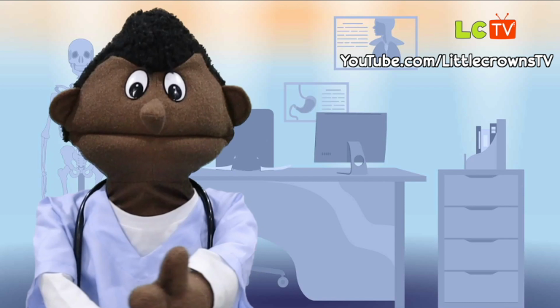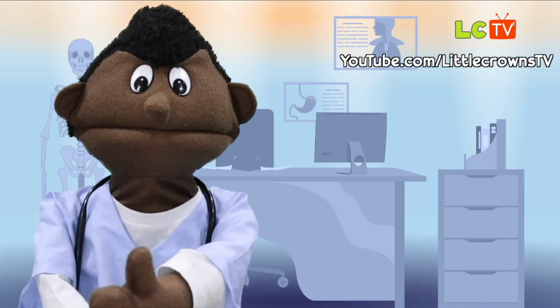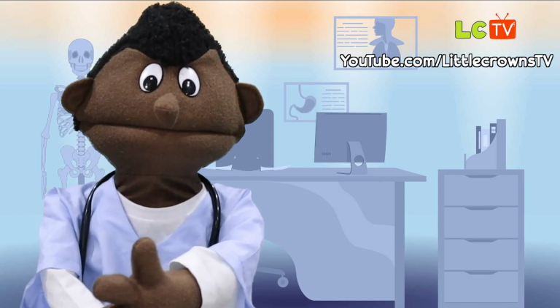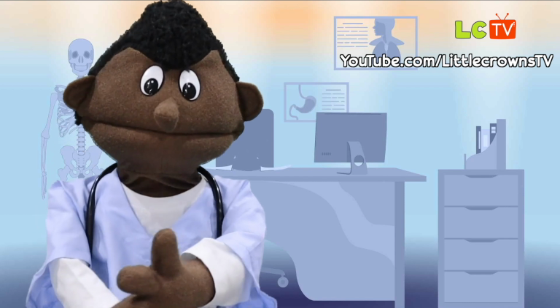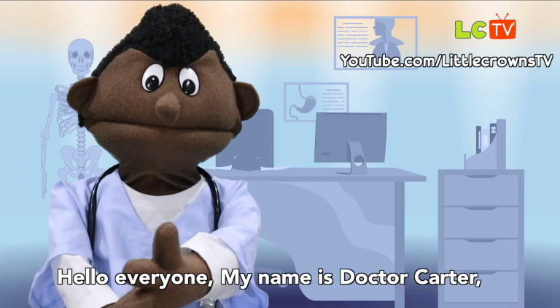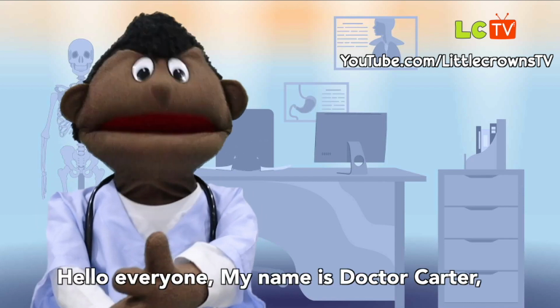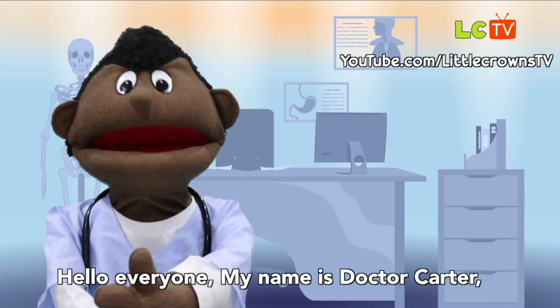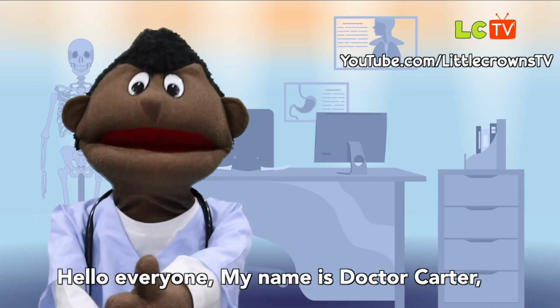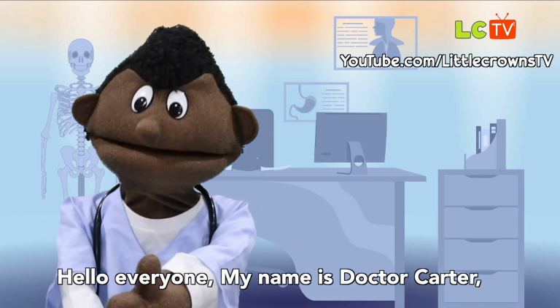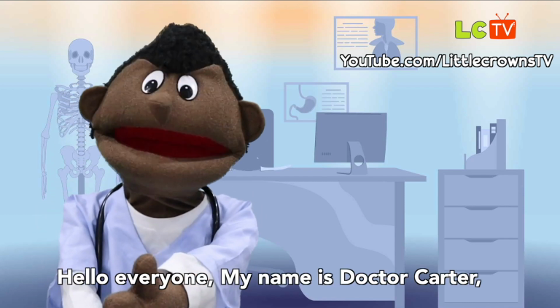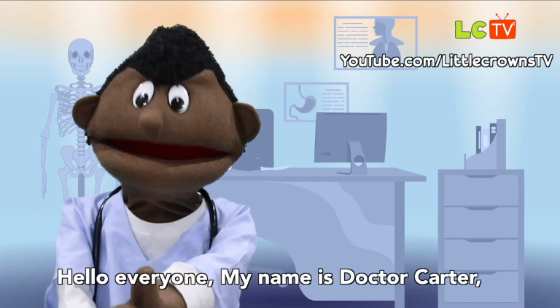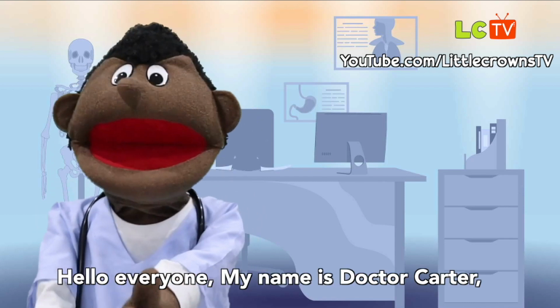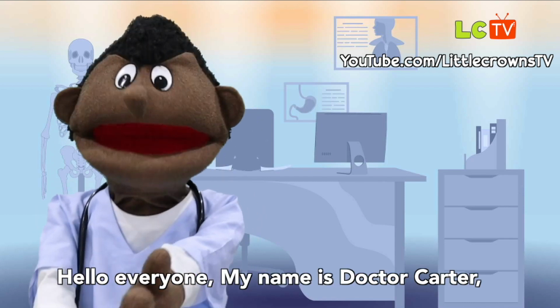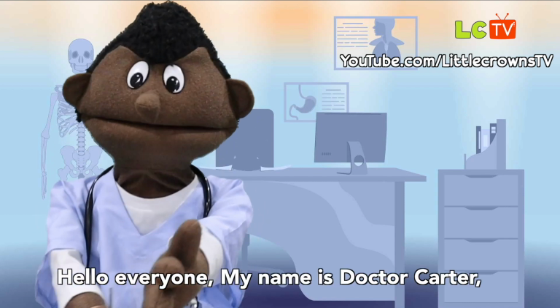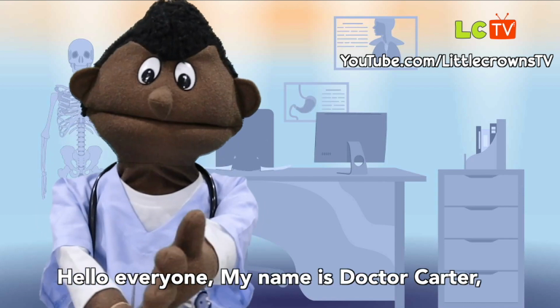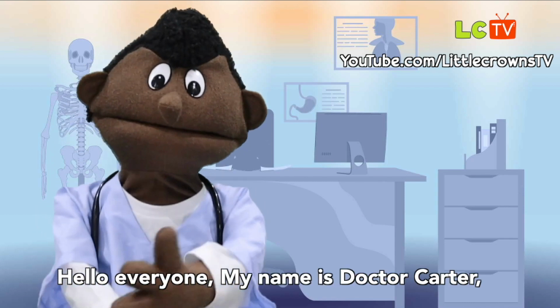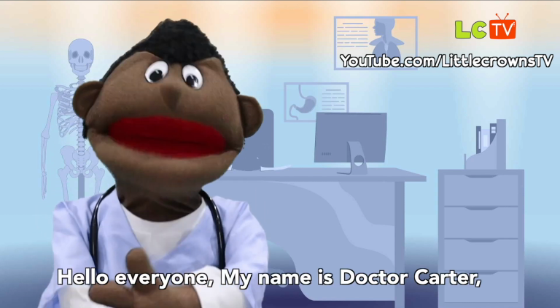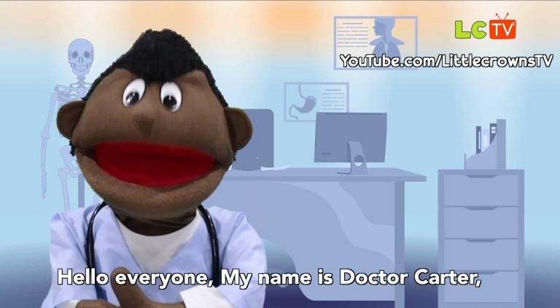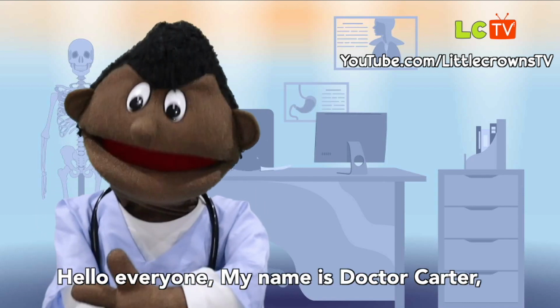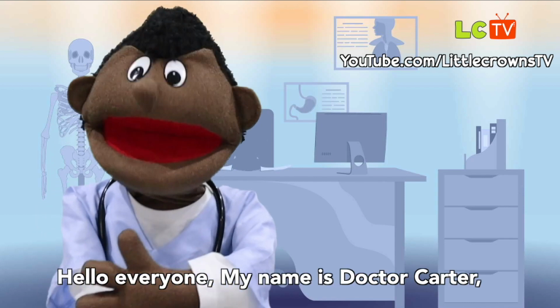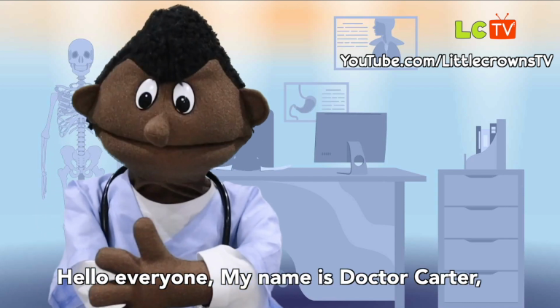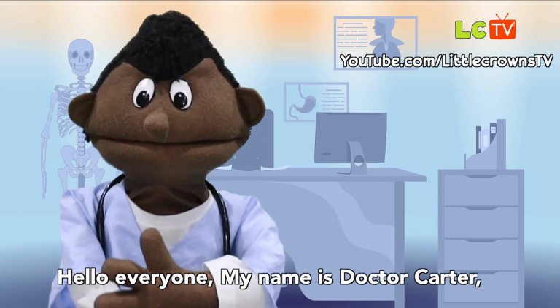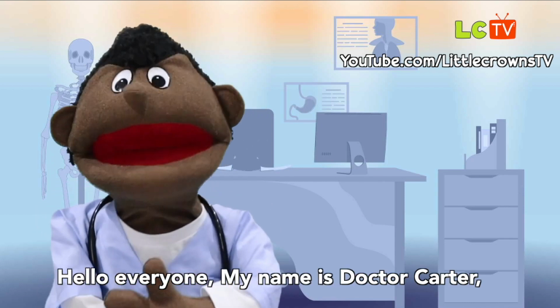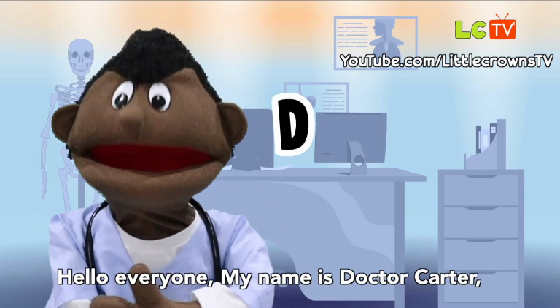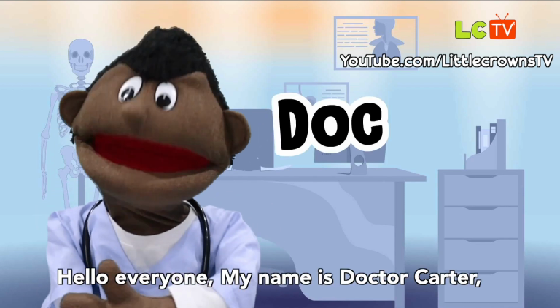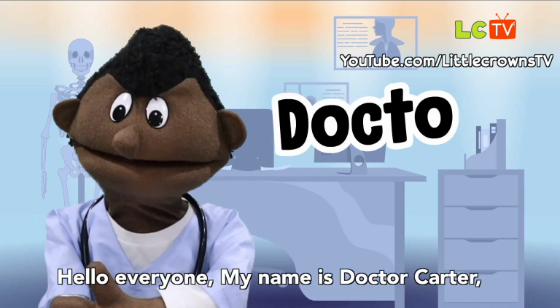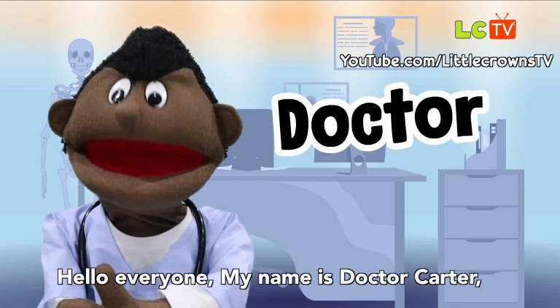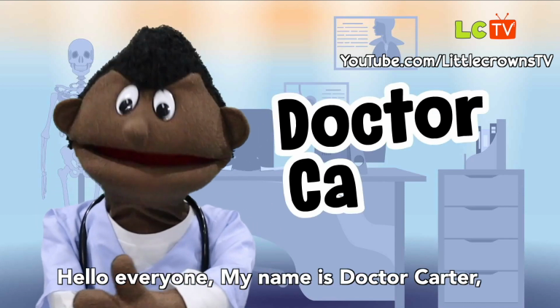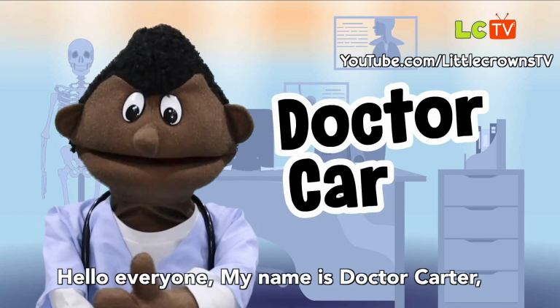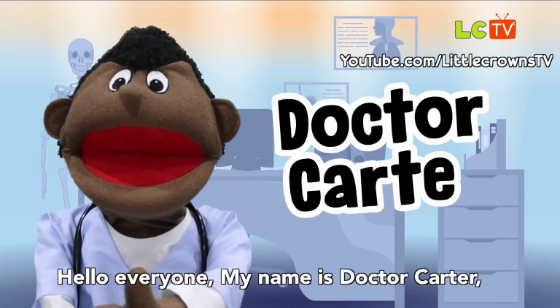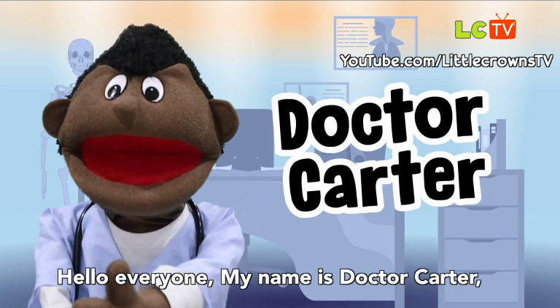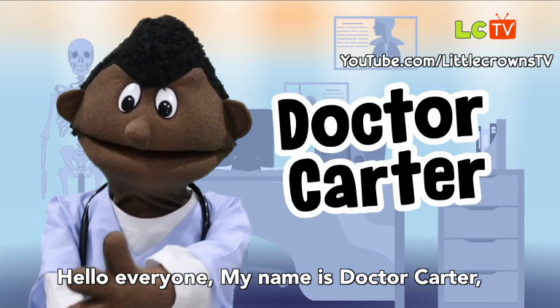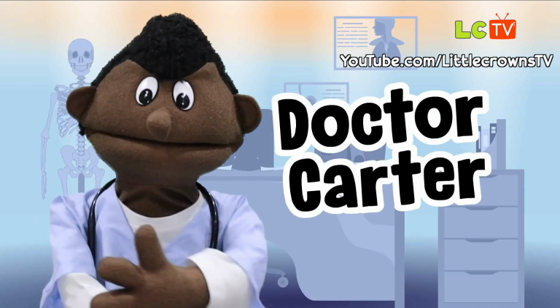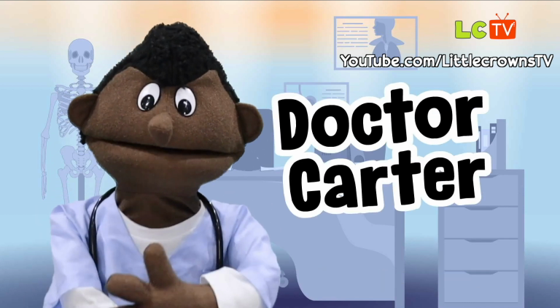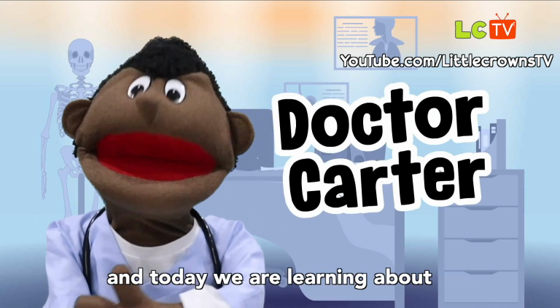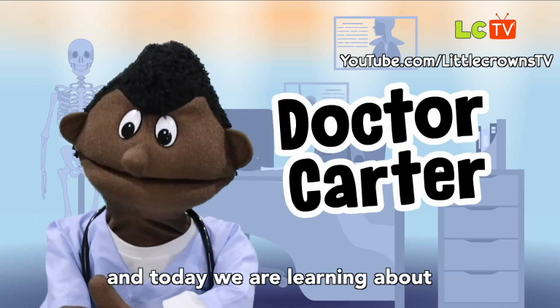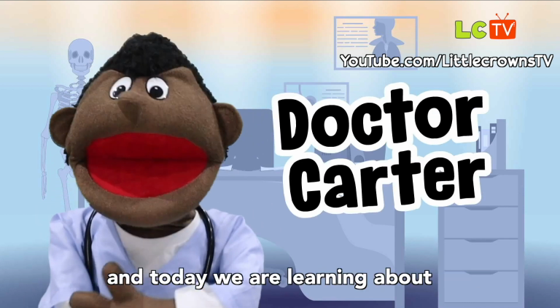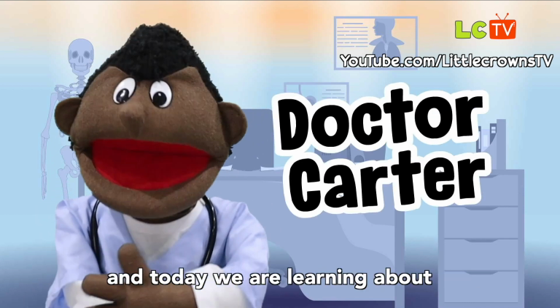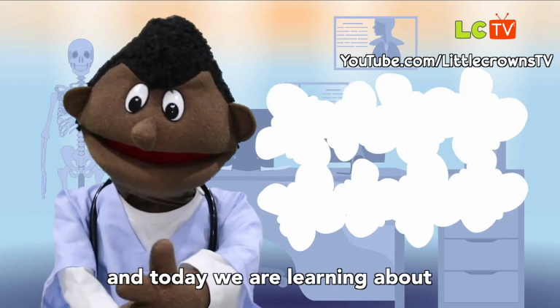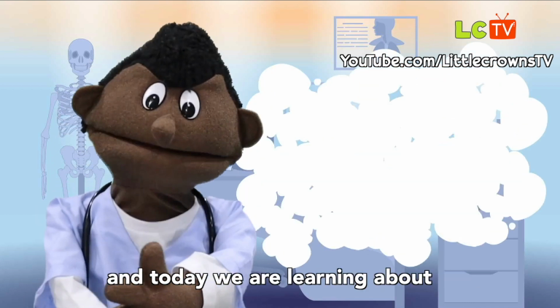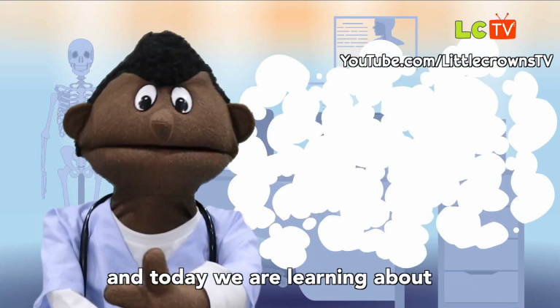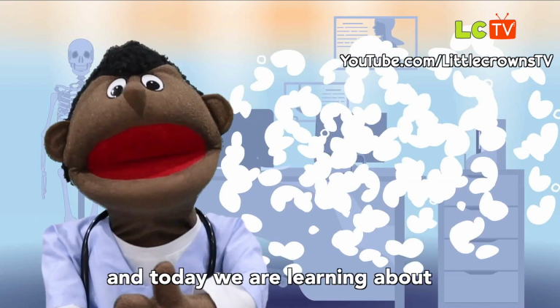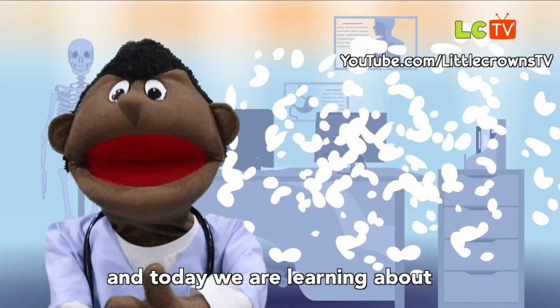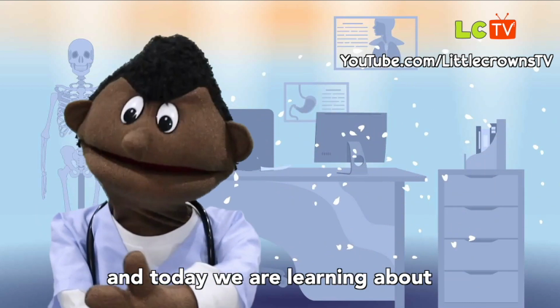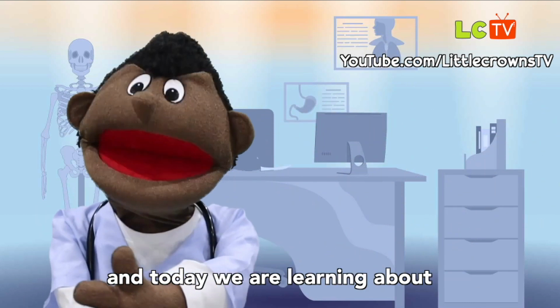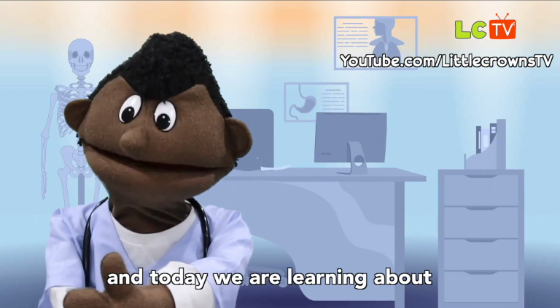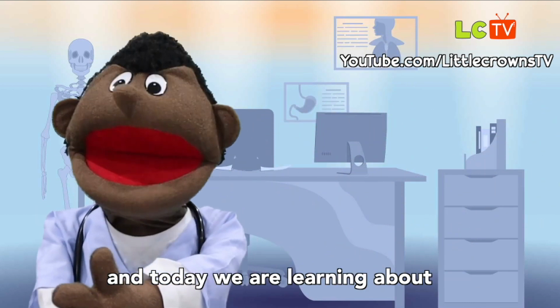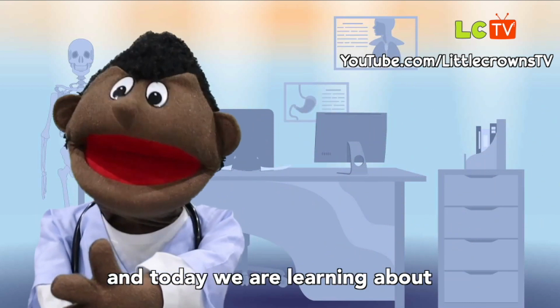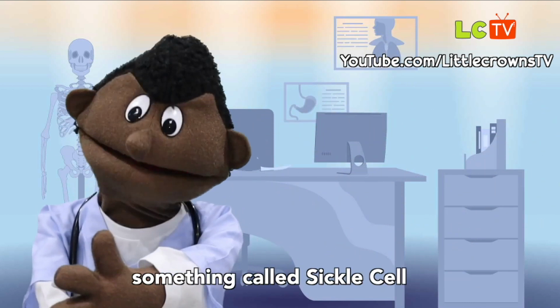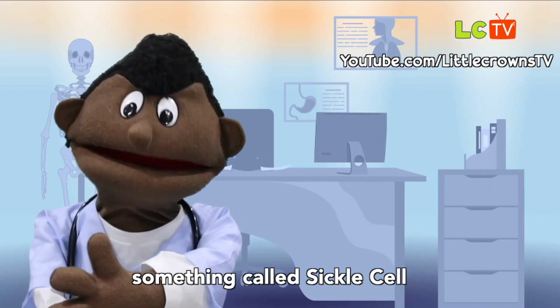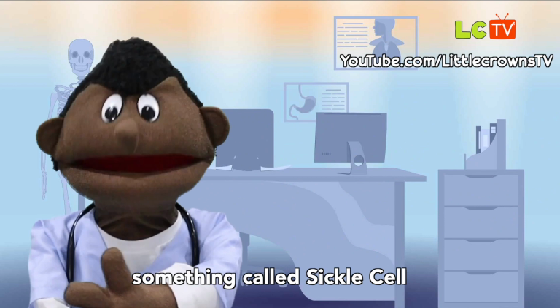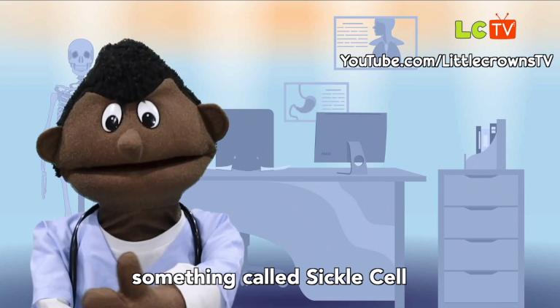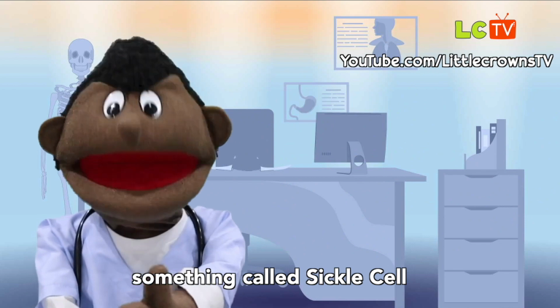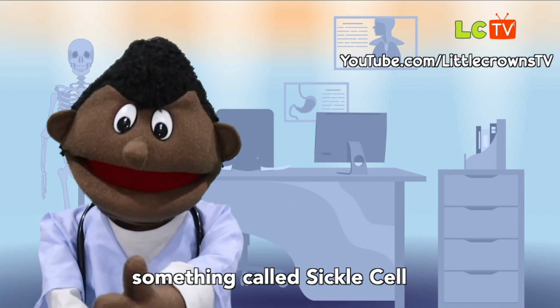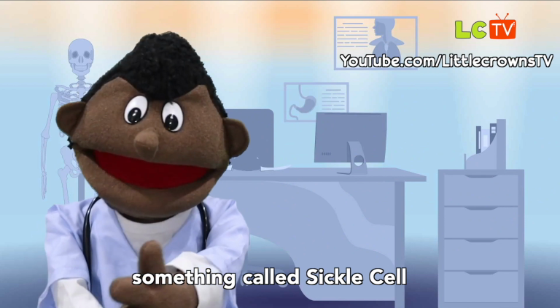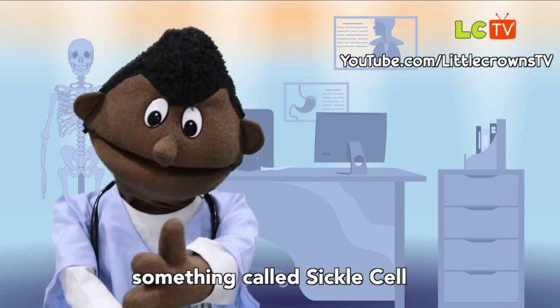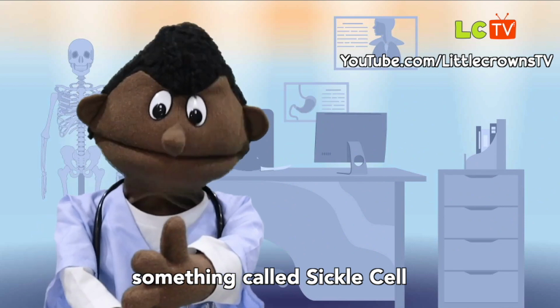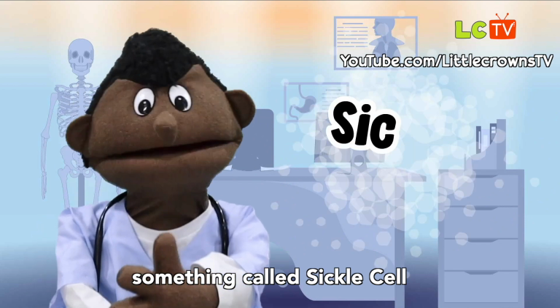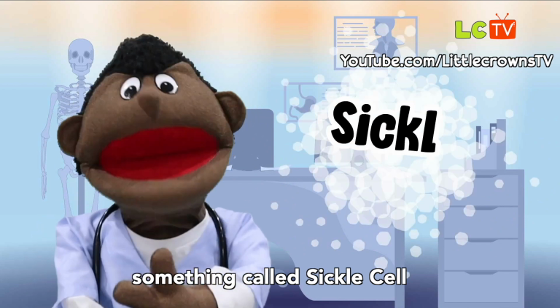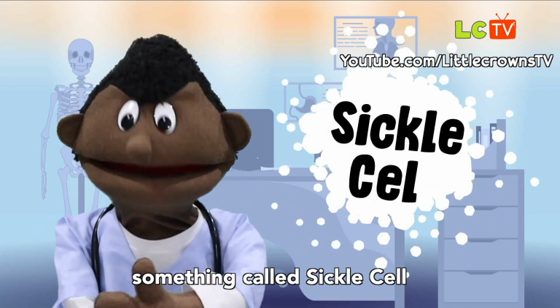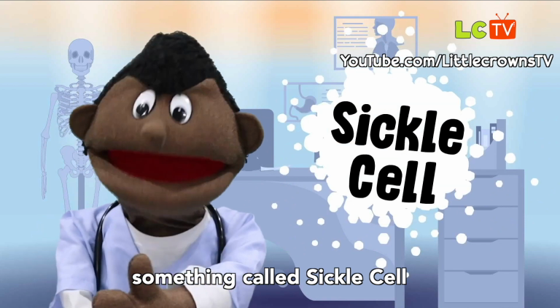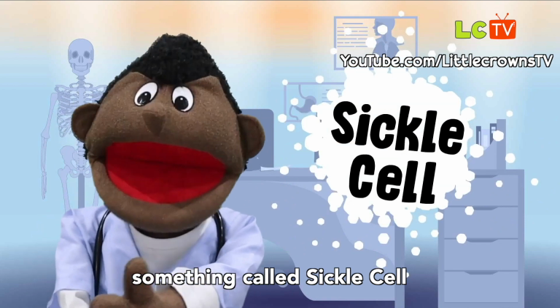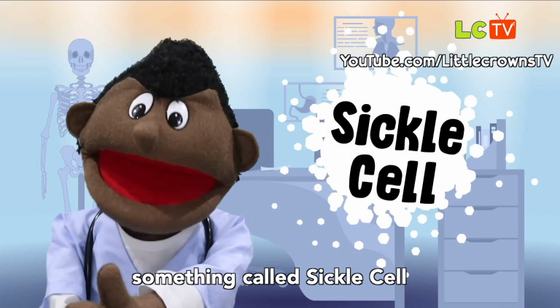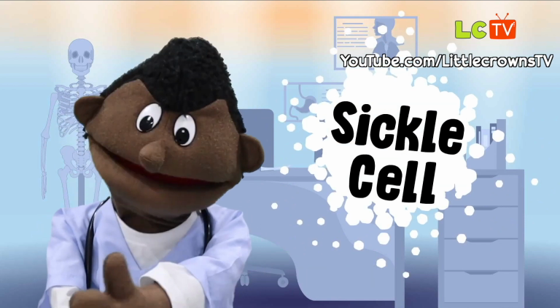Hello everyone, my name is Dr. Carter and today we're learning about something called sickle cell.